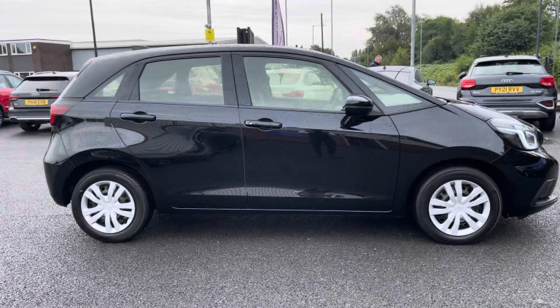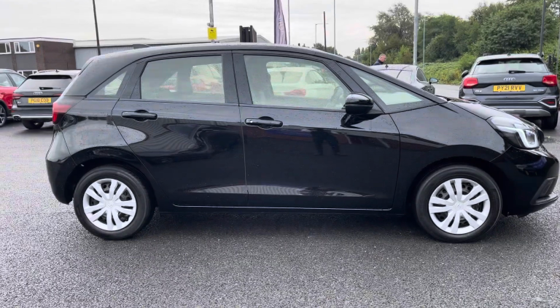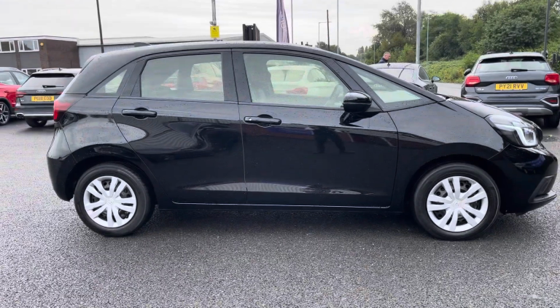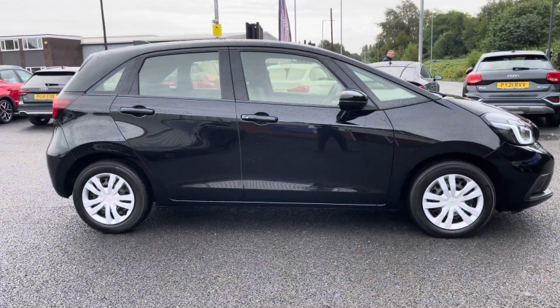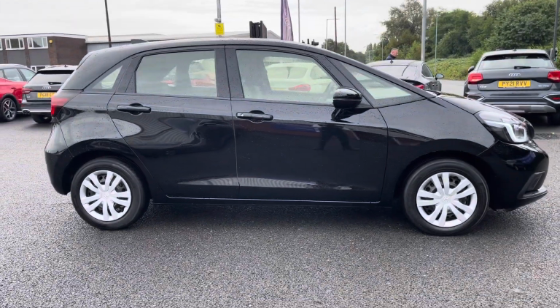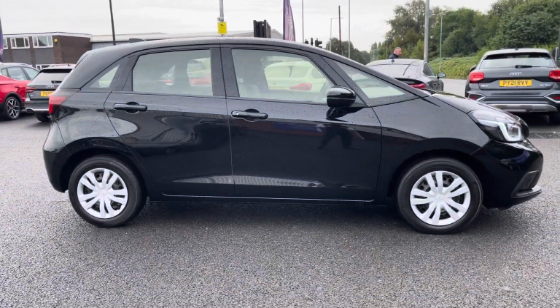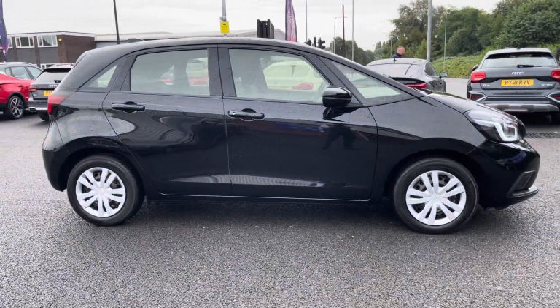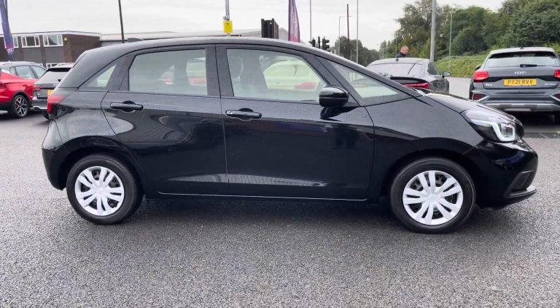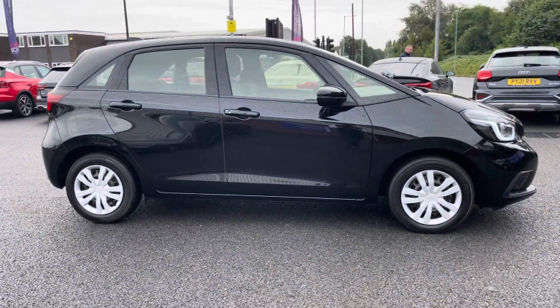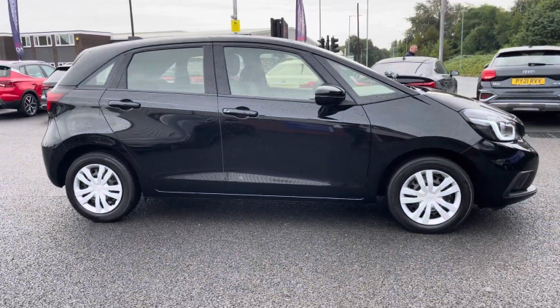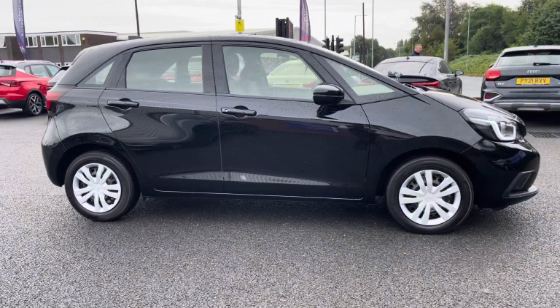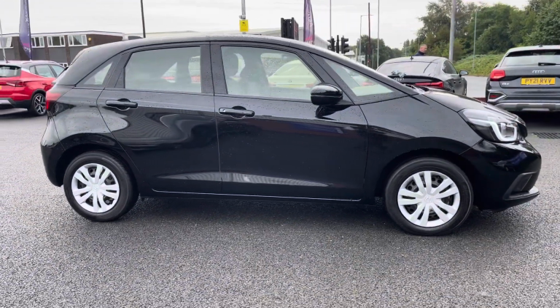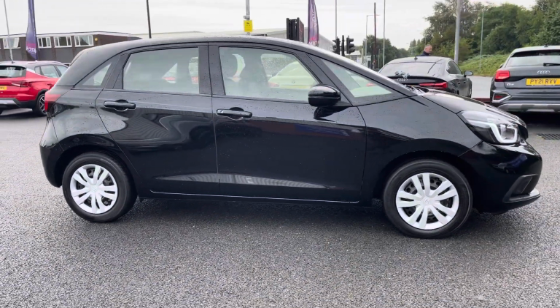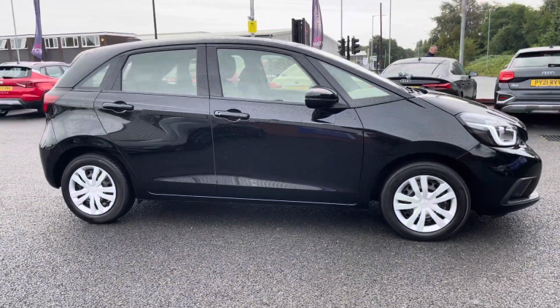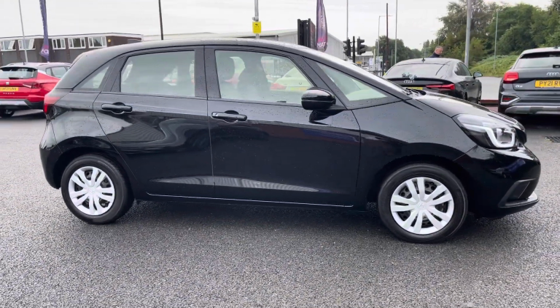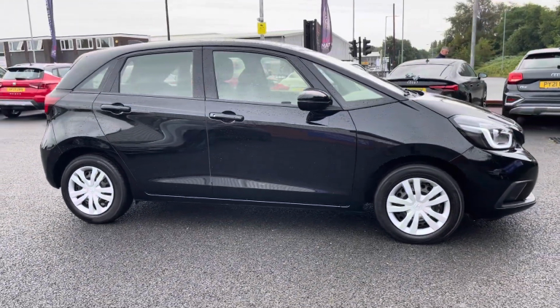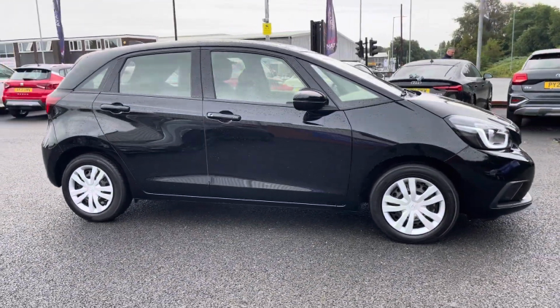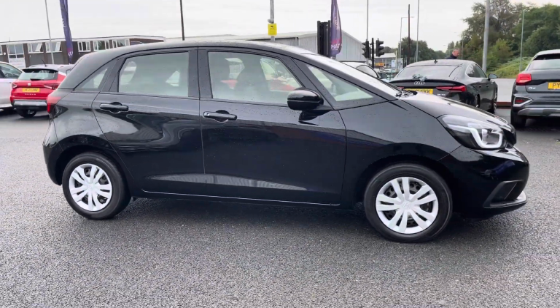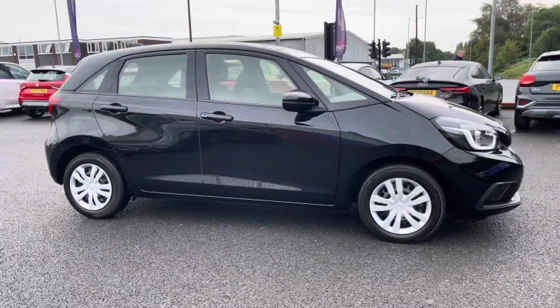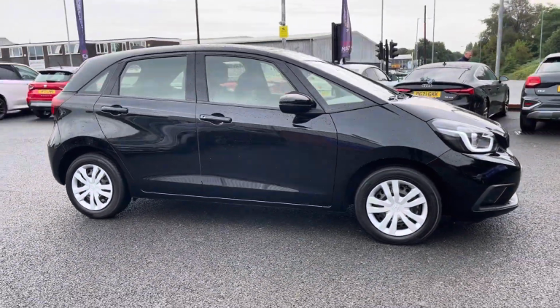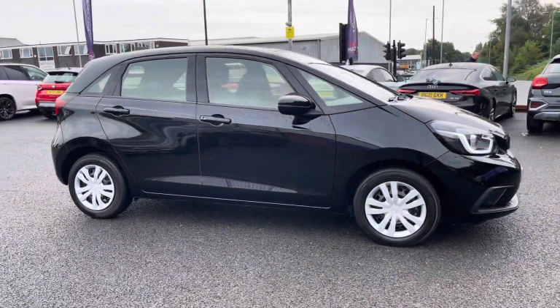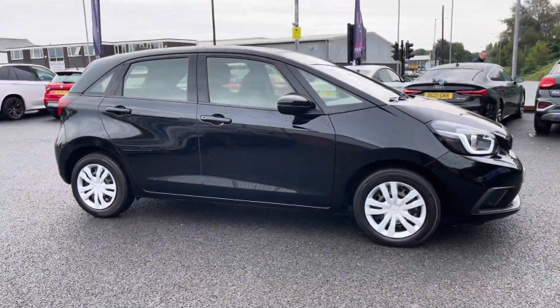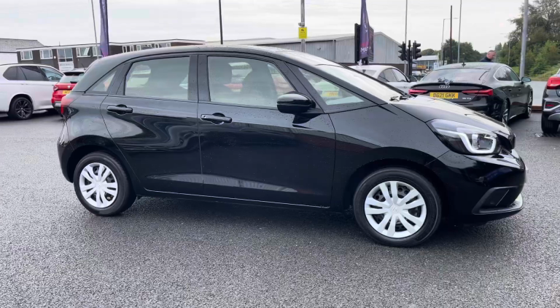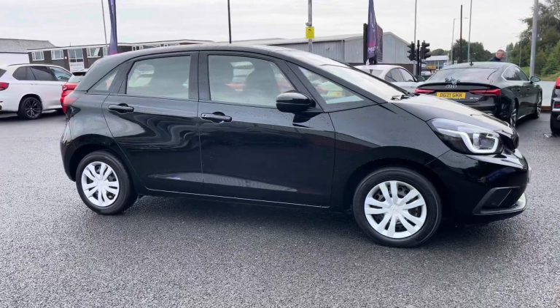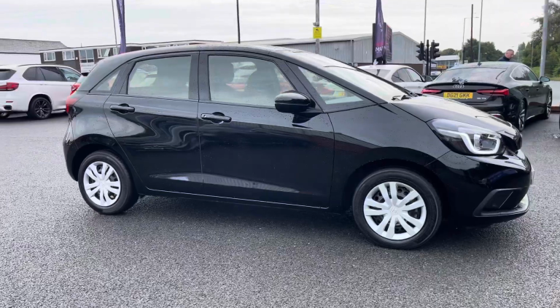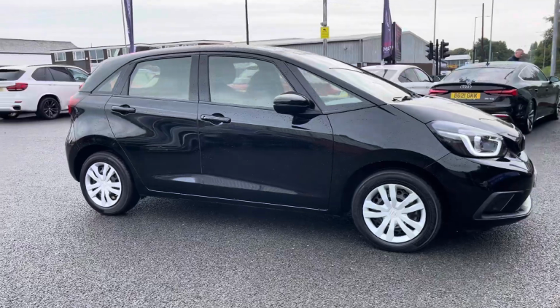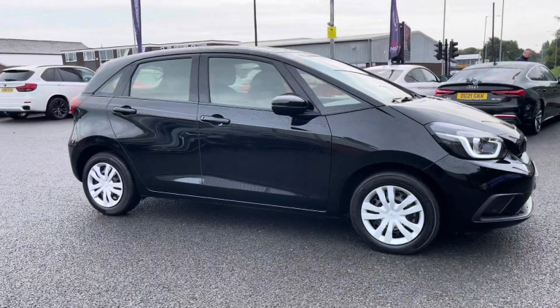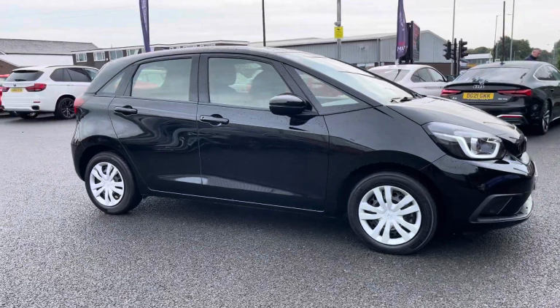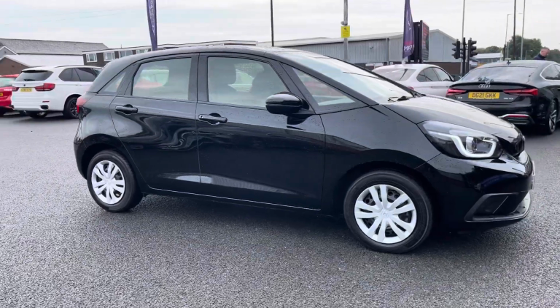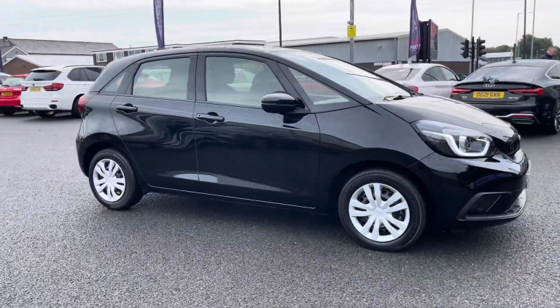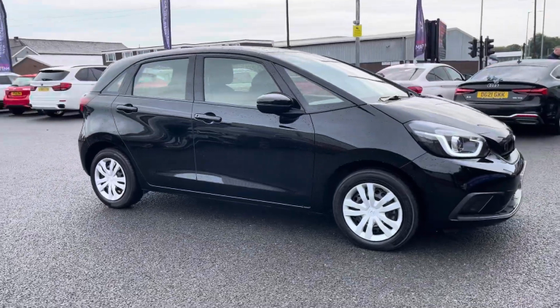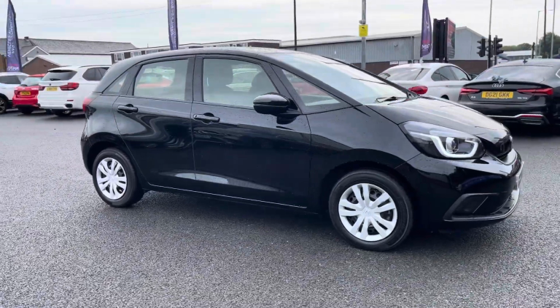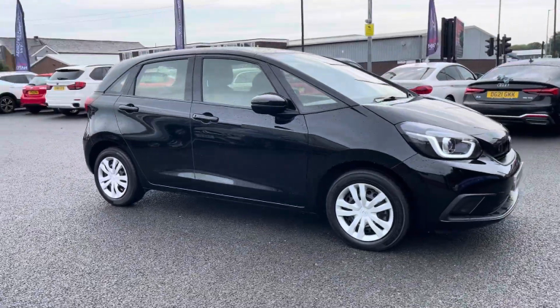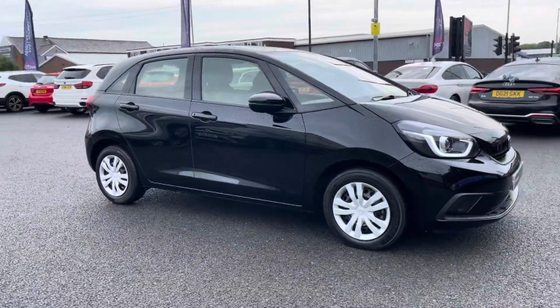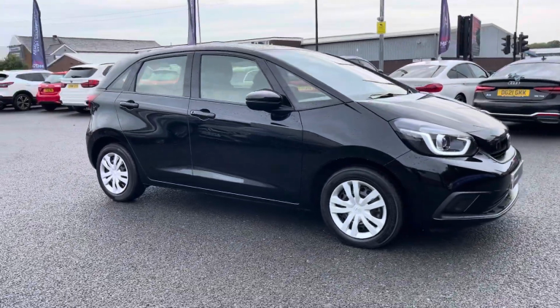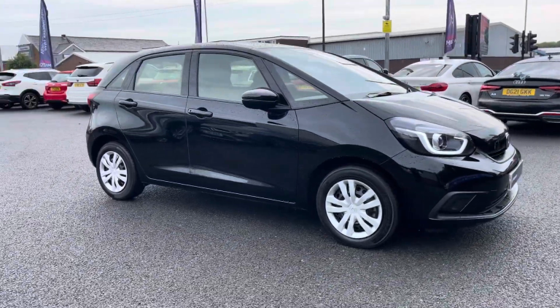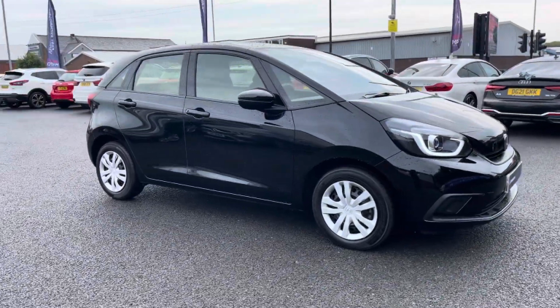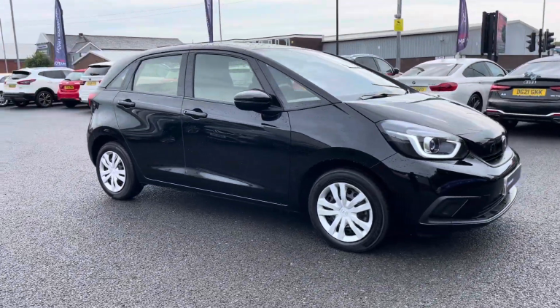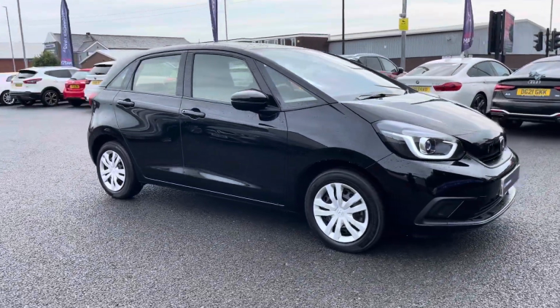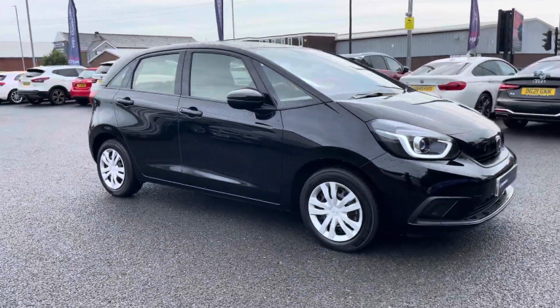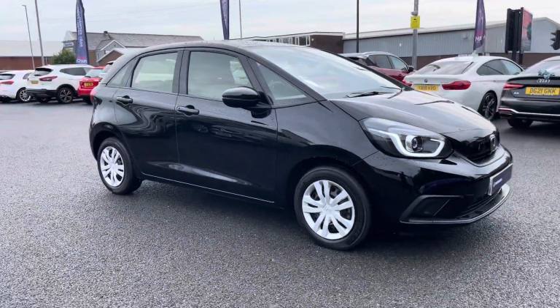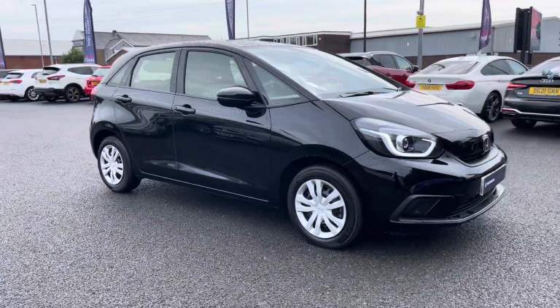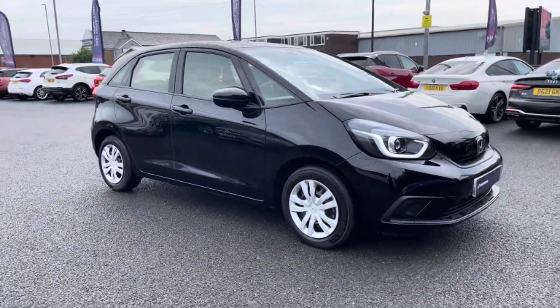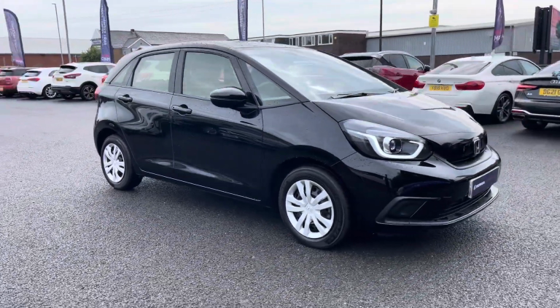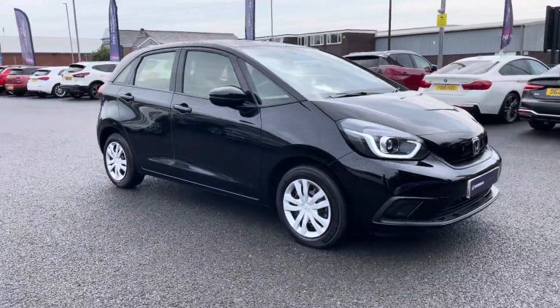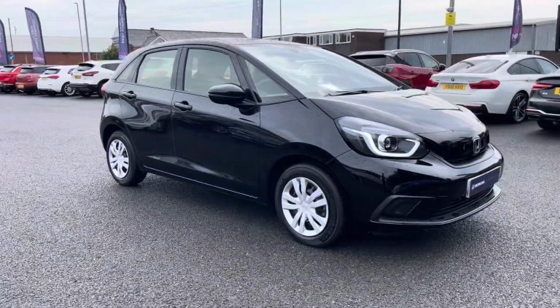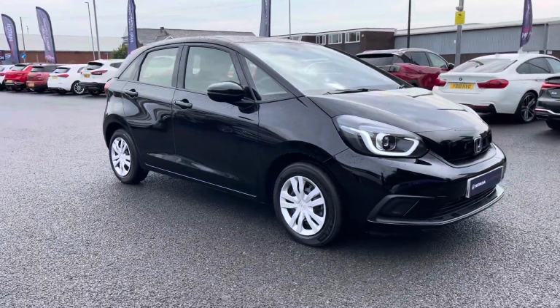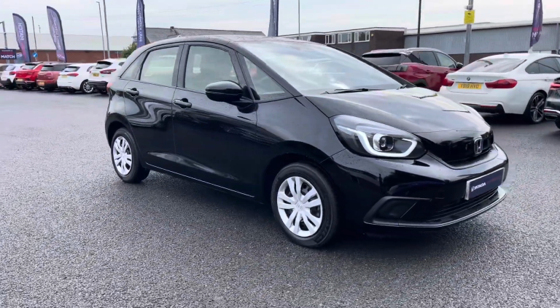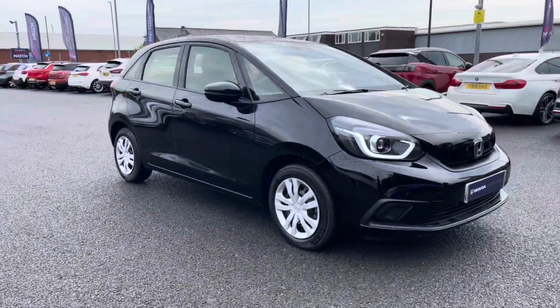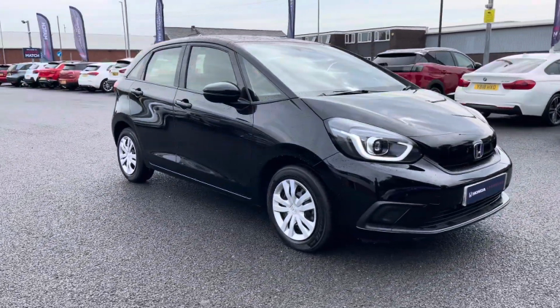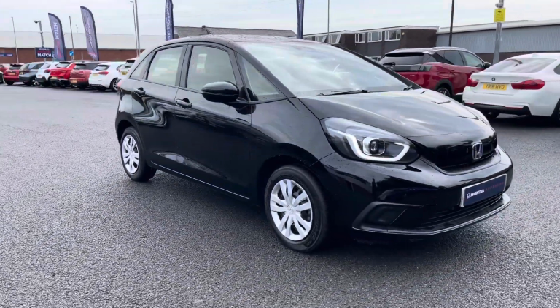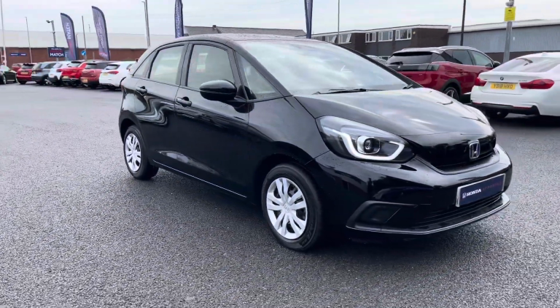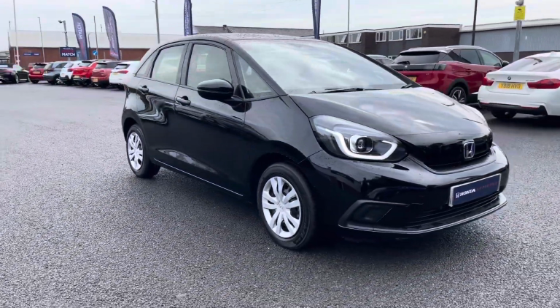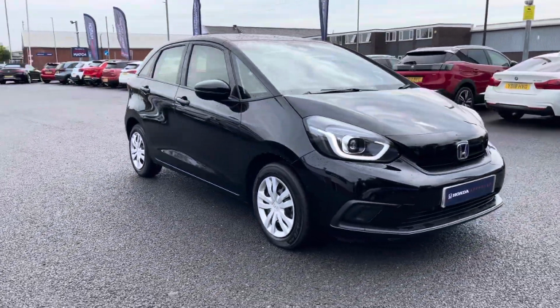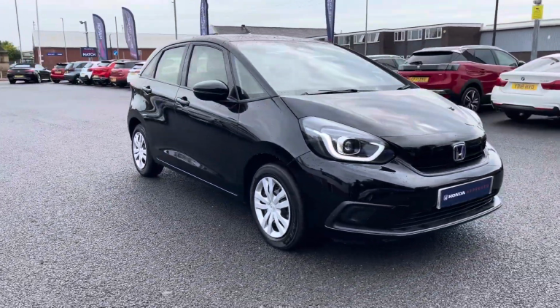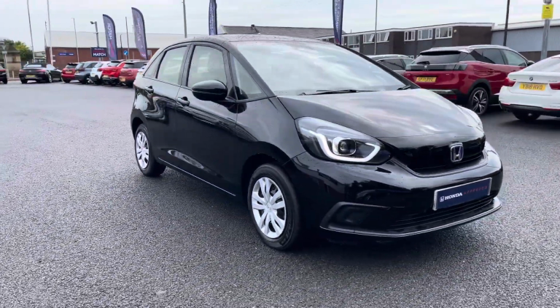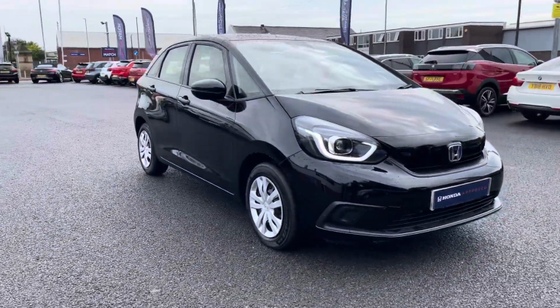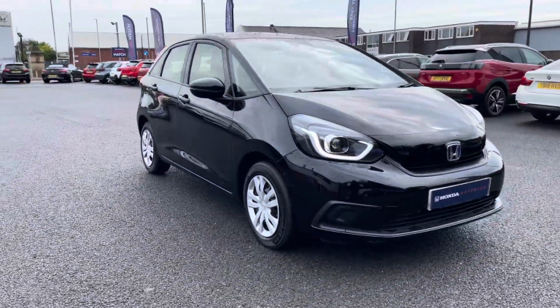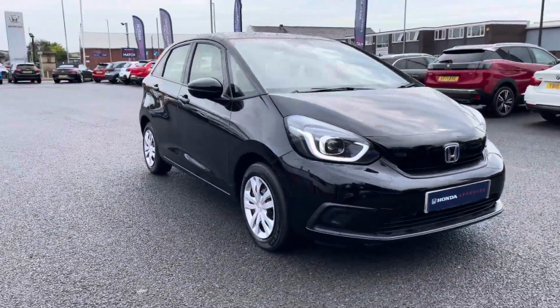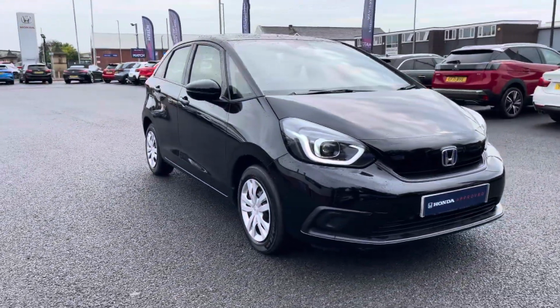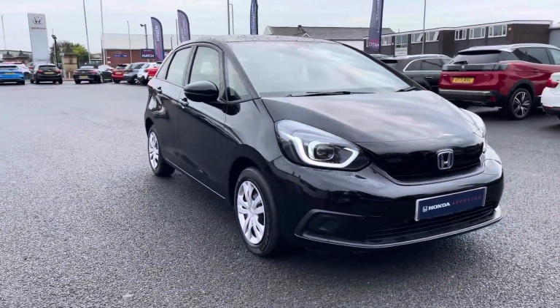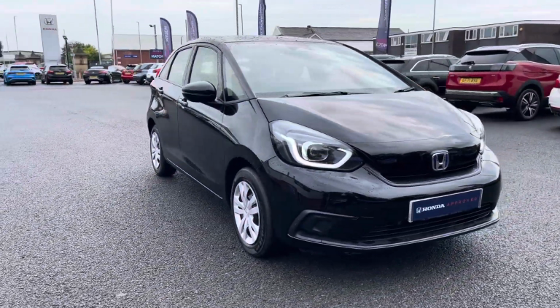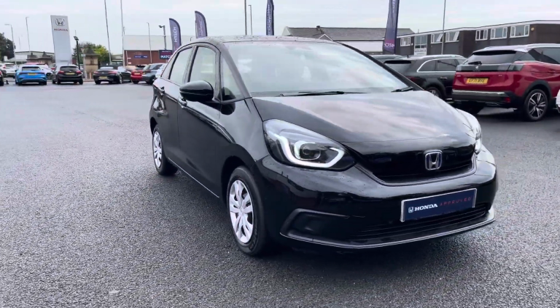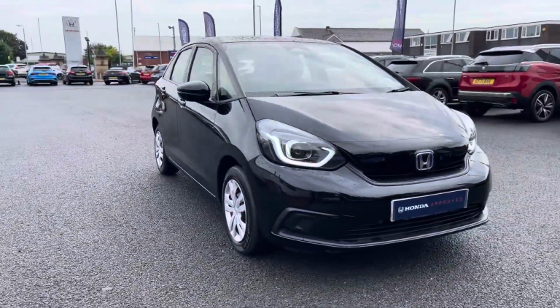Thank you for your interest in this Honda Jazz SE, now available from Honda Bolton. For more information on this vehicle, please speak to a member of the sales team.